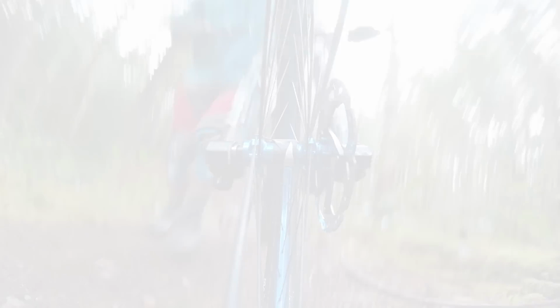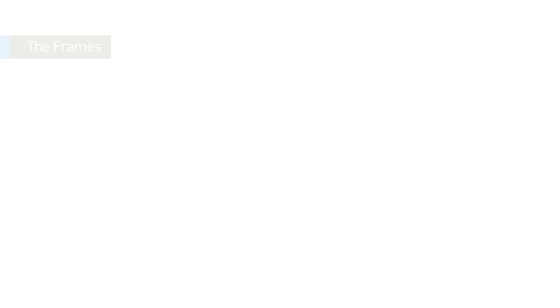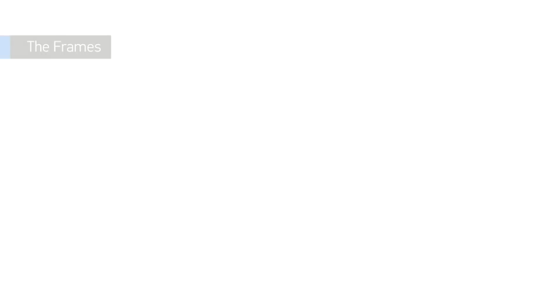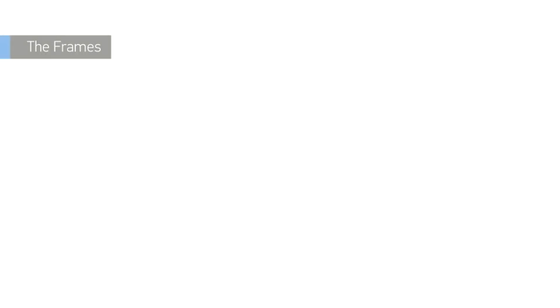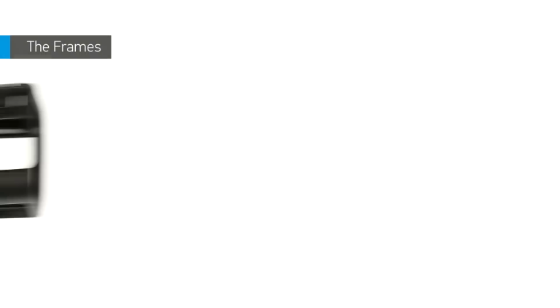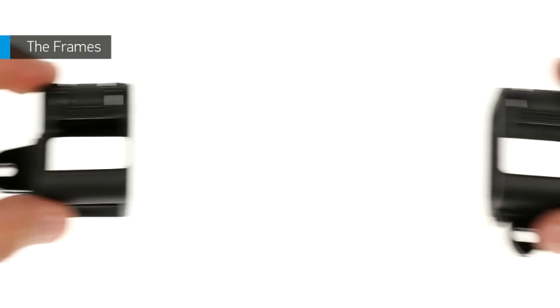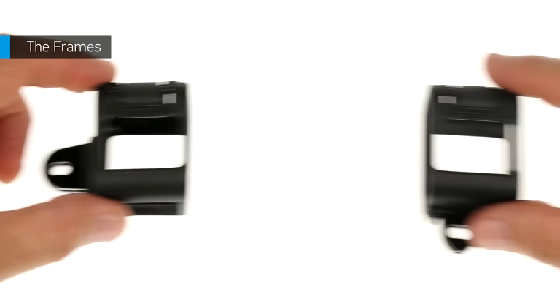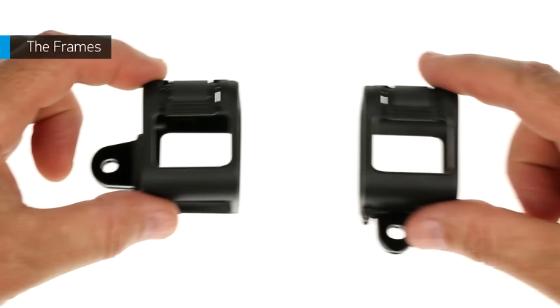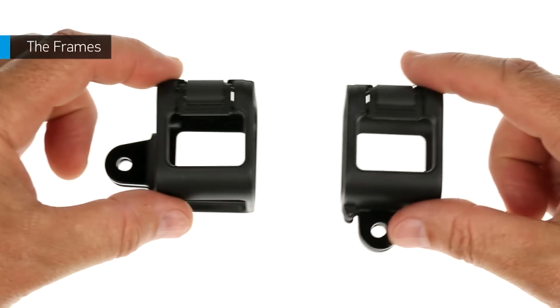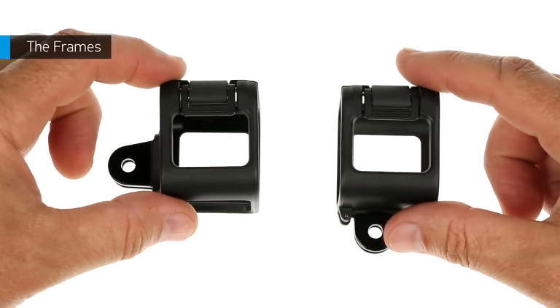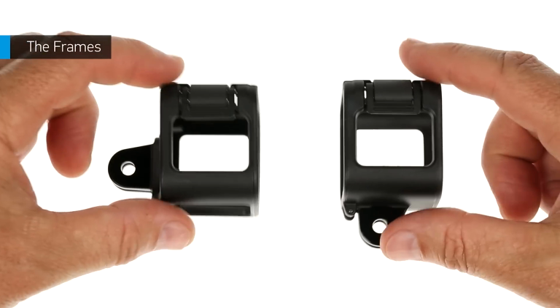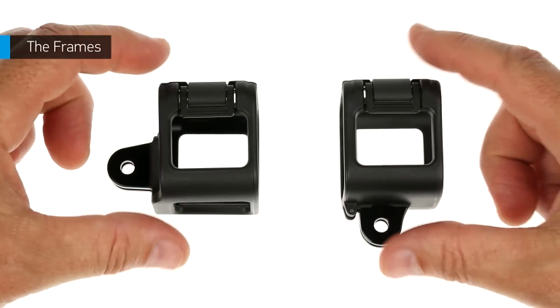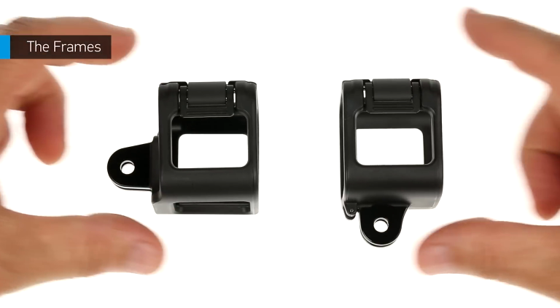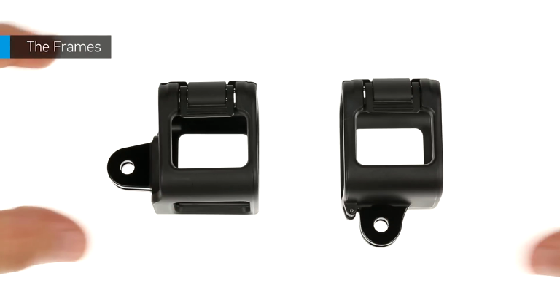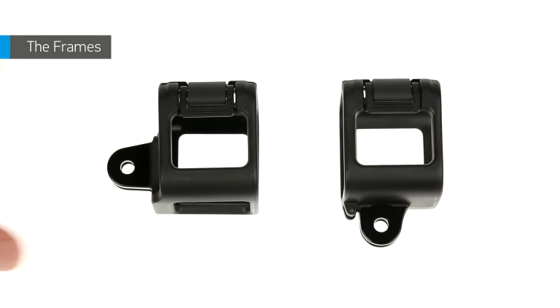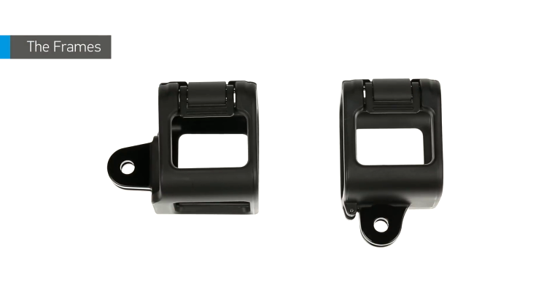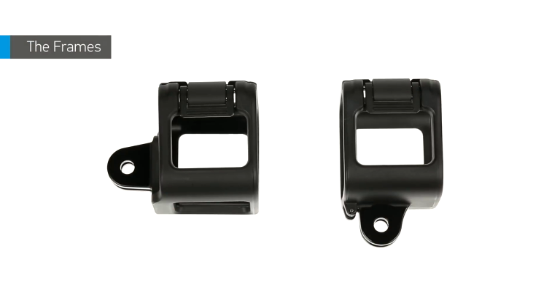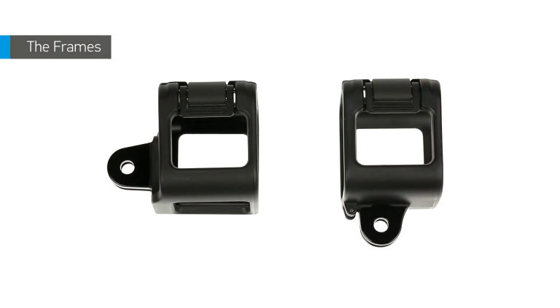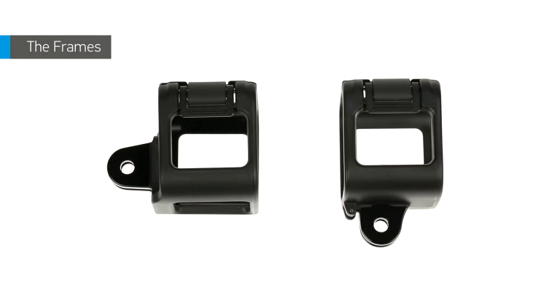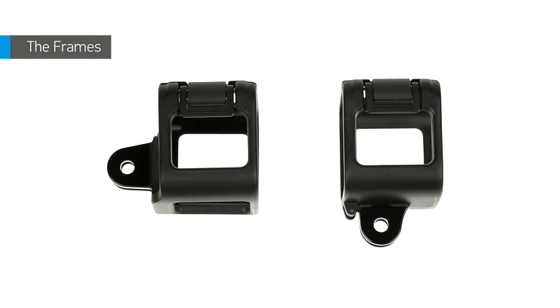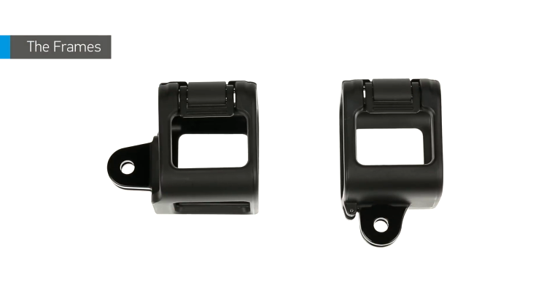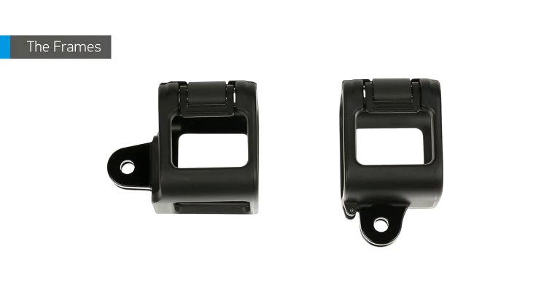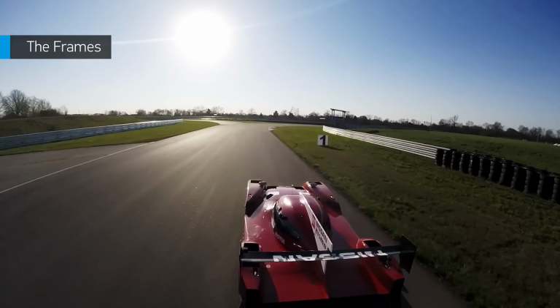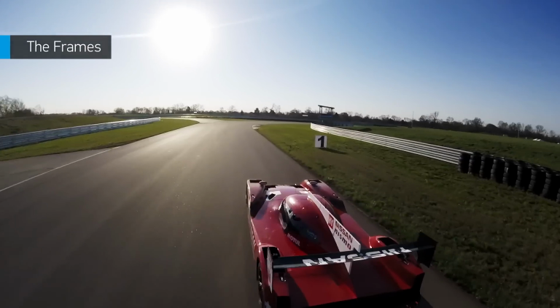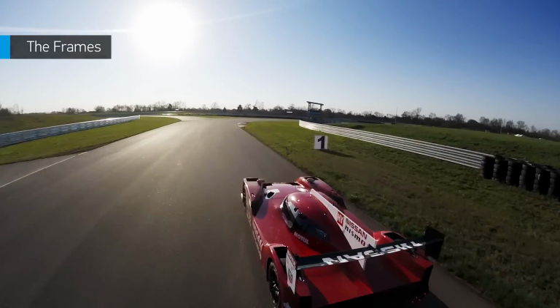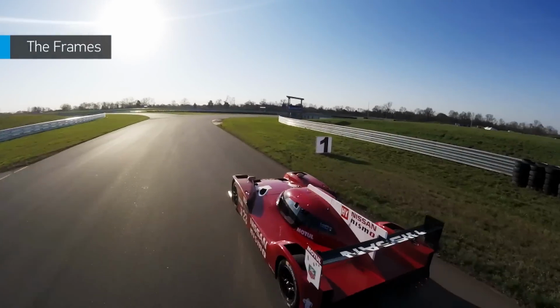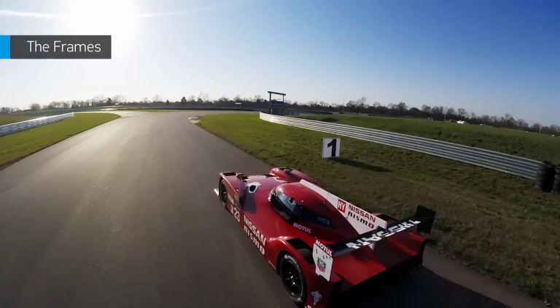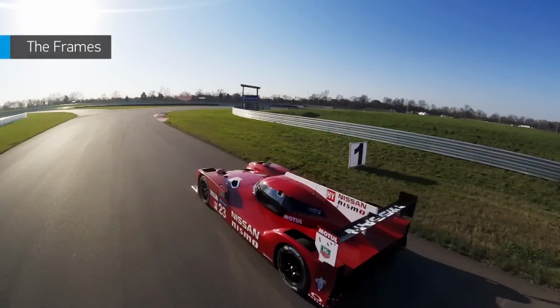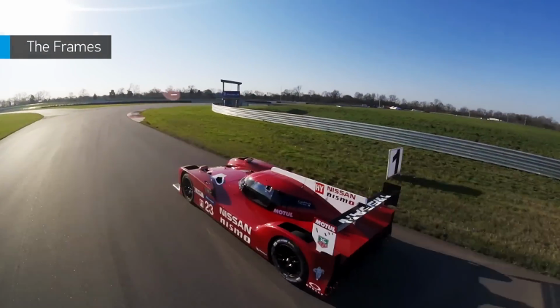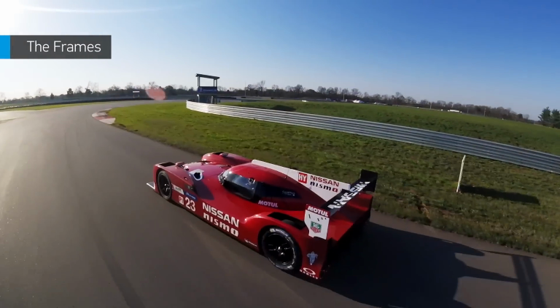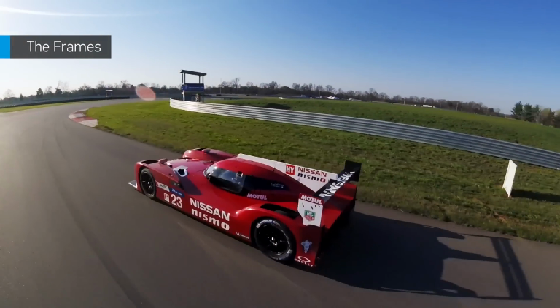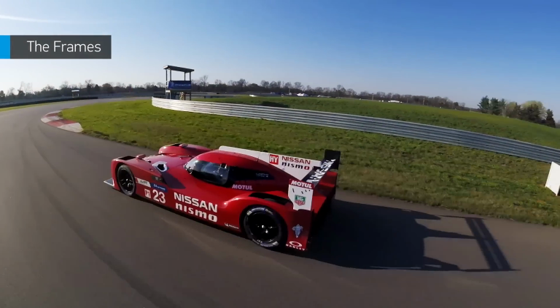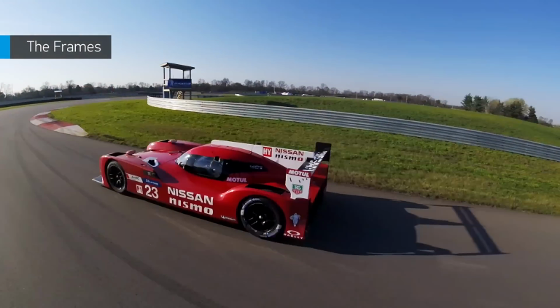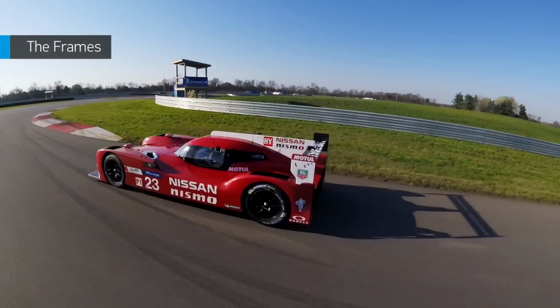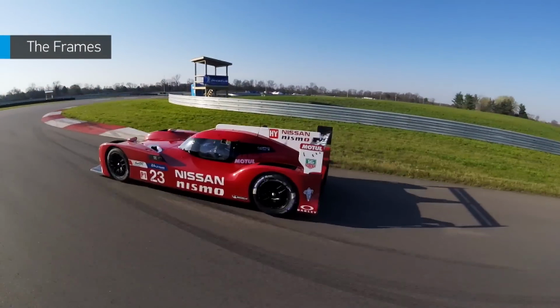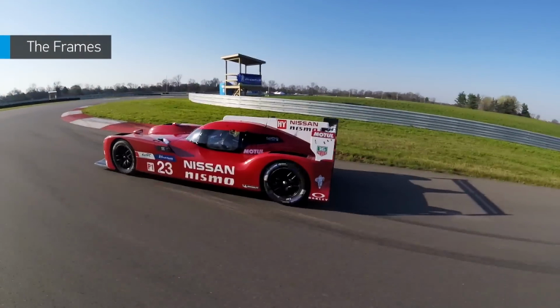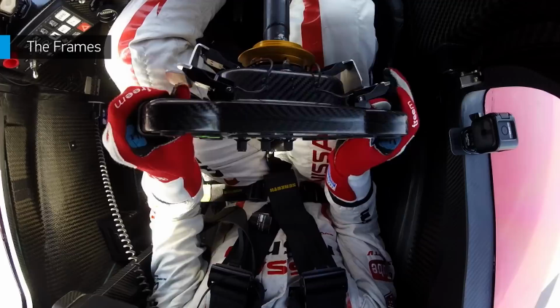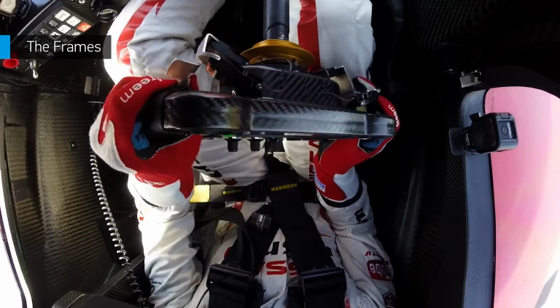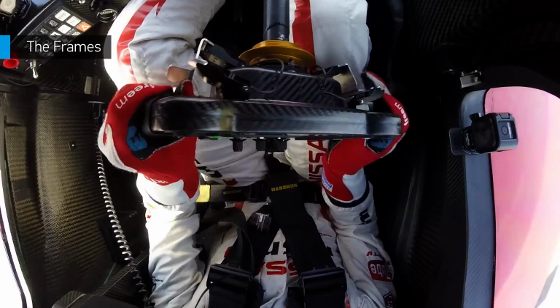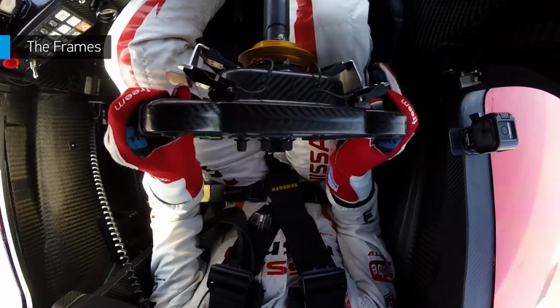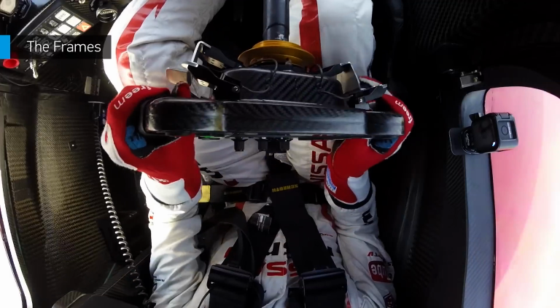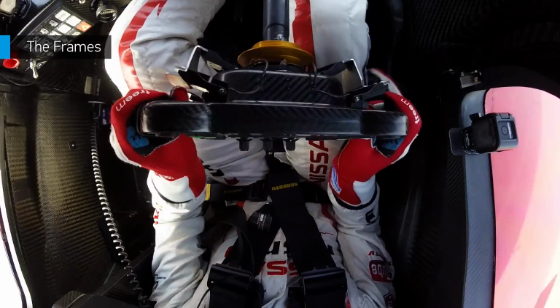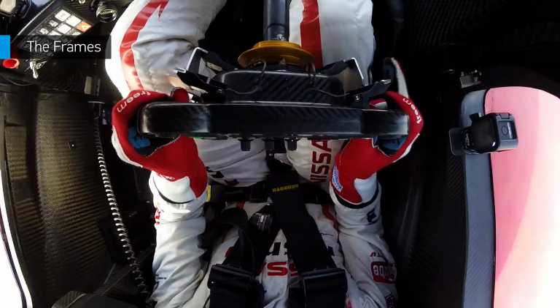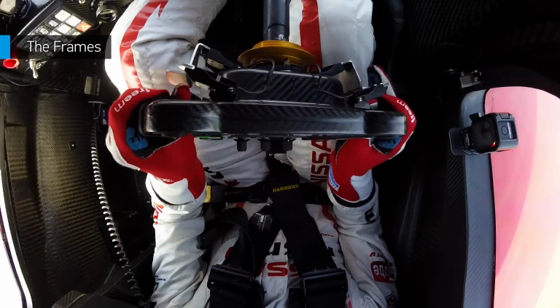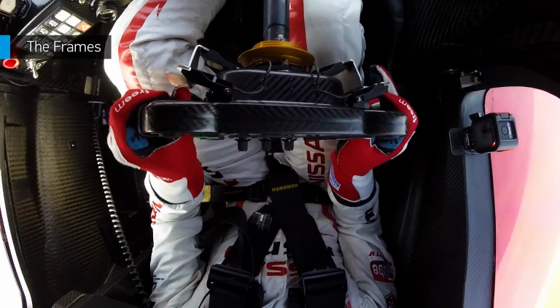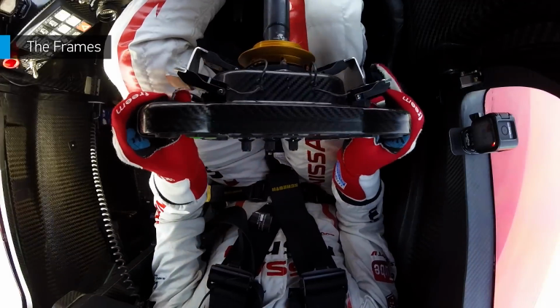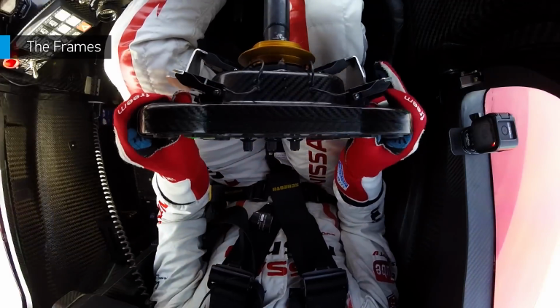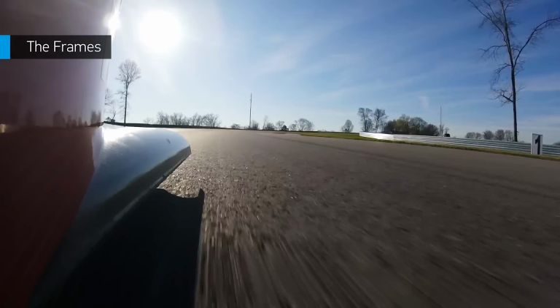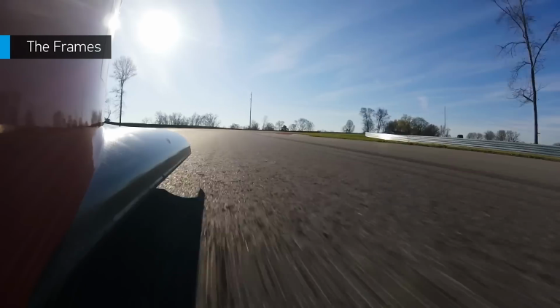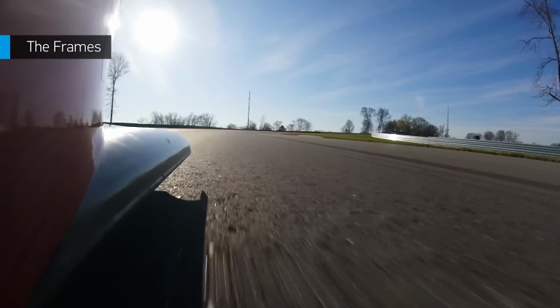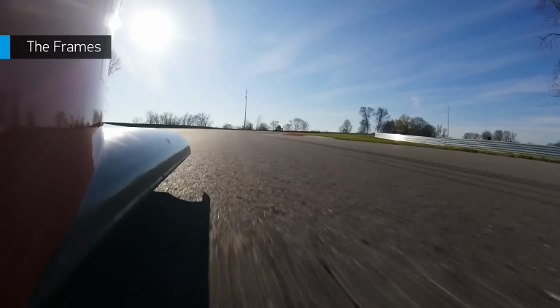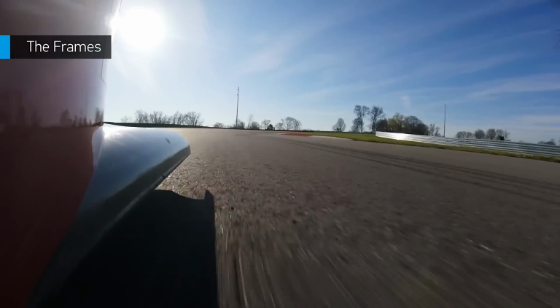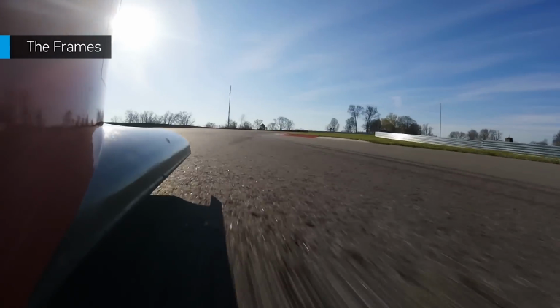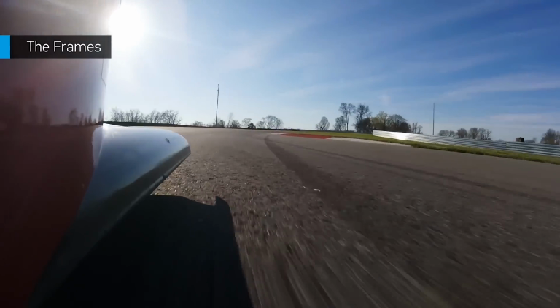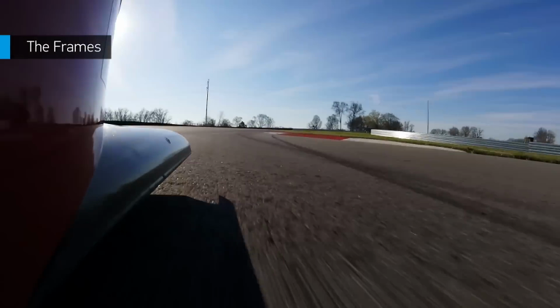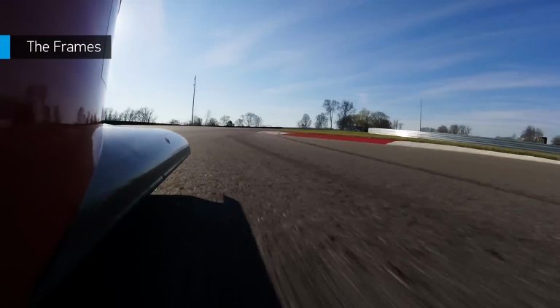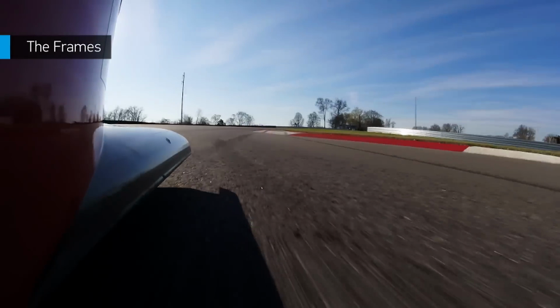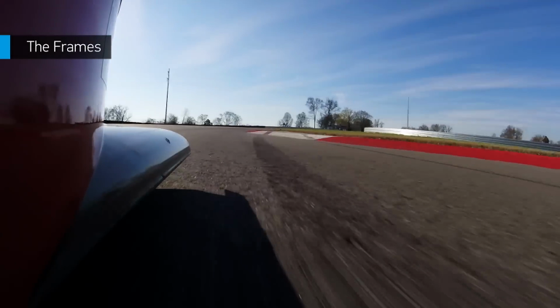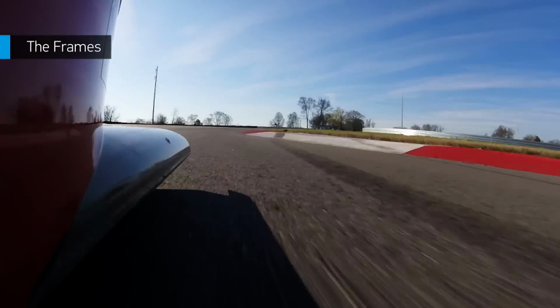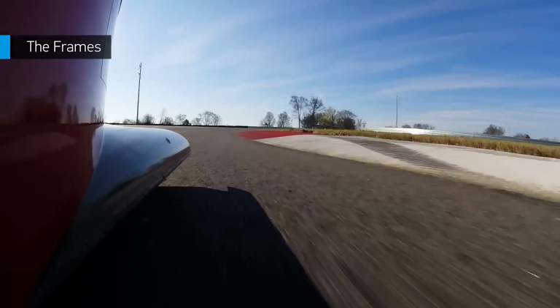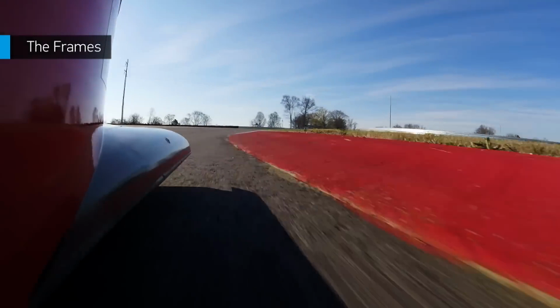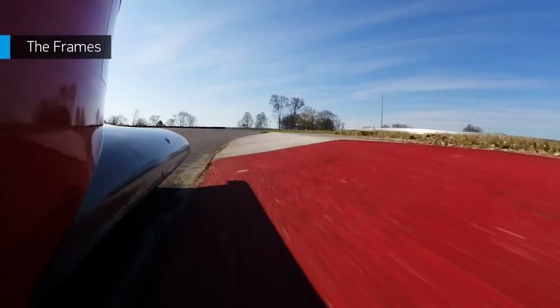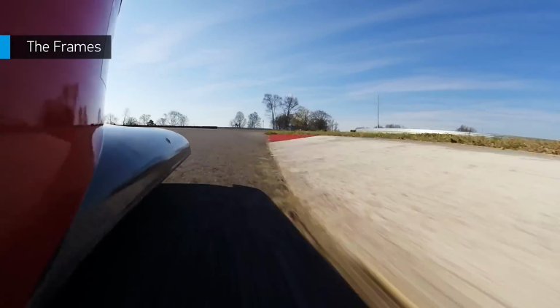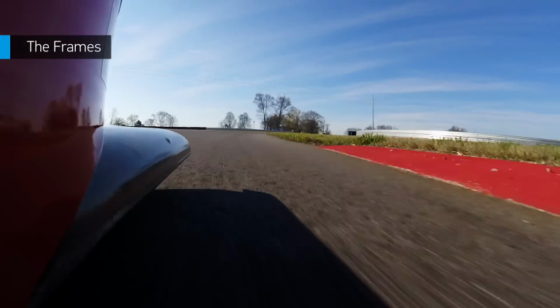The camera comes with two frames. They were both designed for mounting your camera in the most compact way, no matter where you use it.